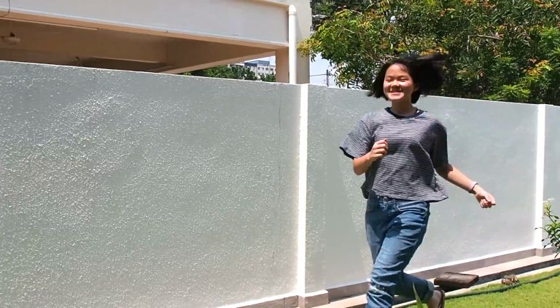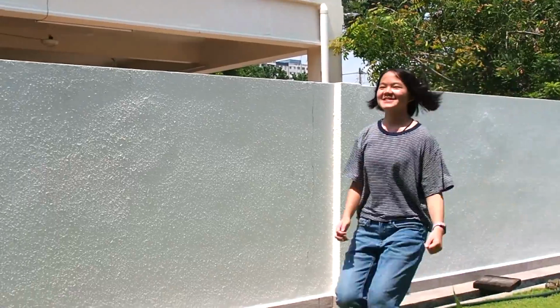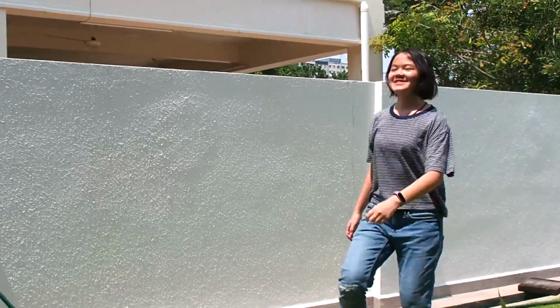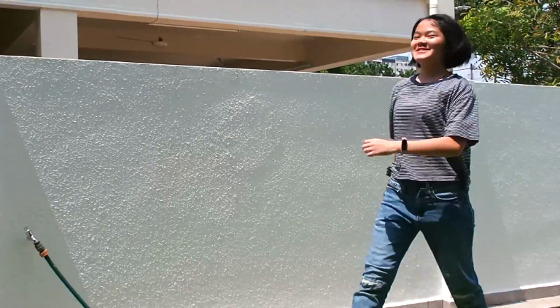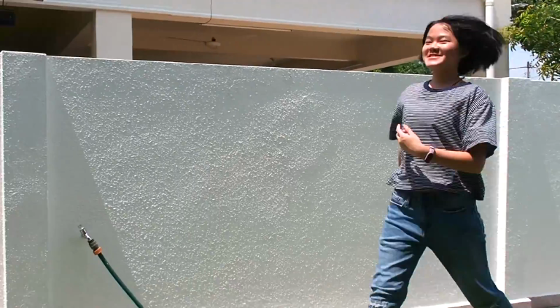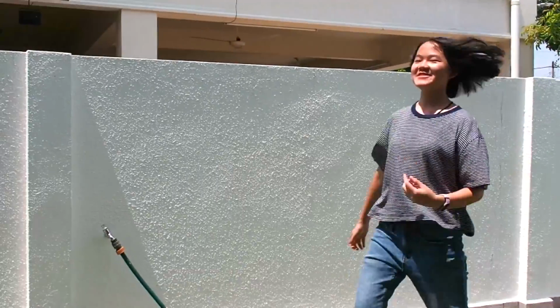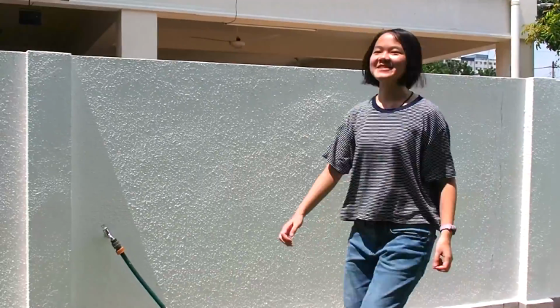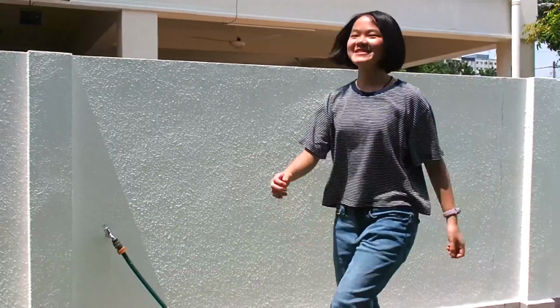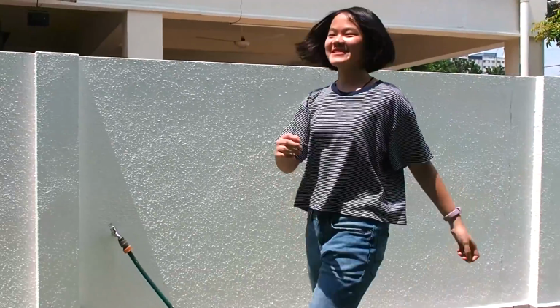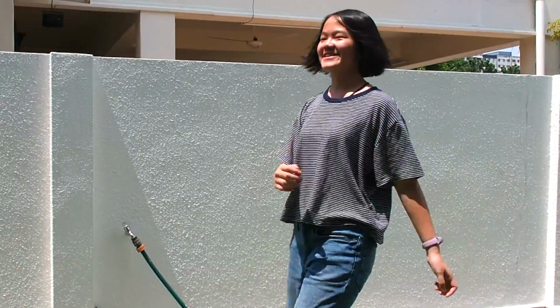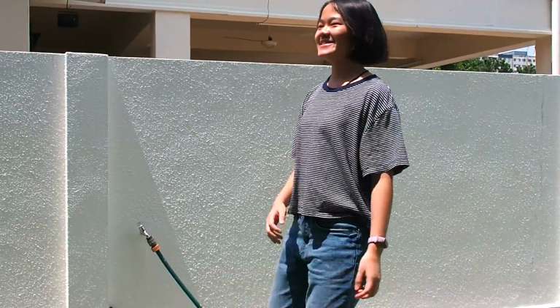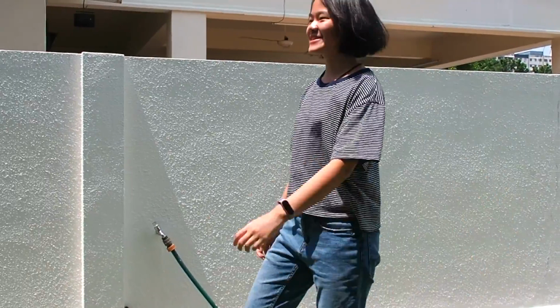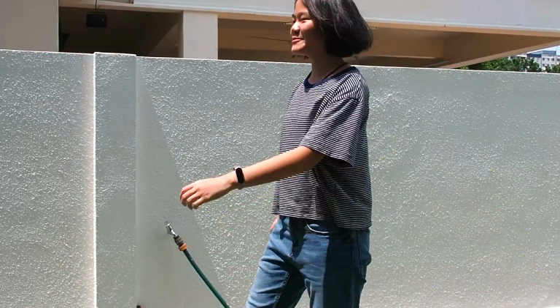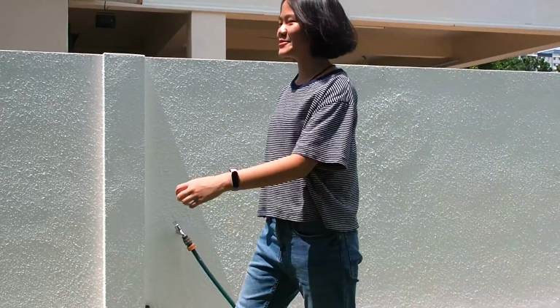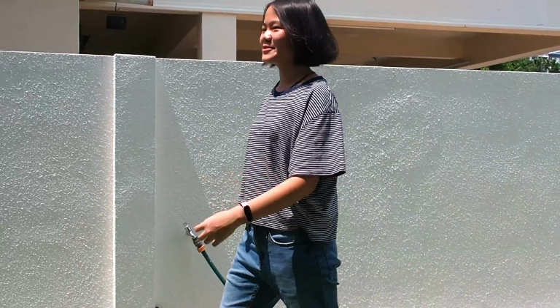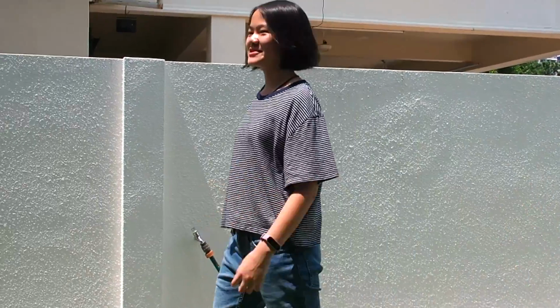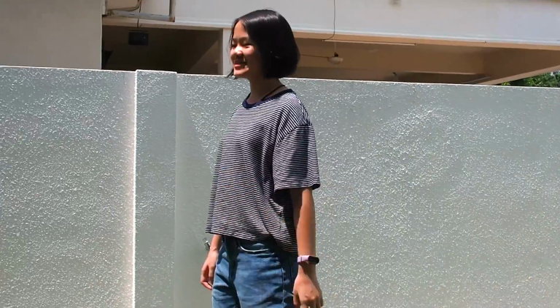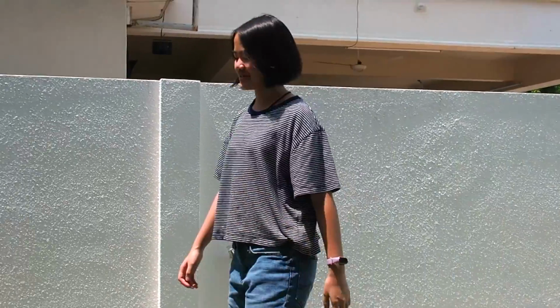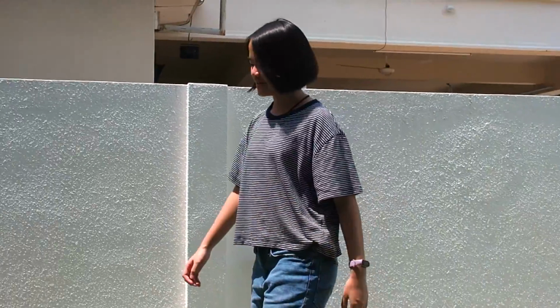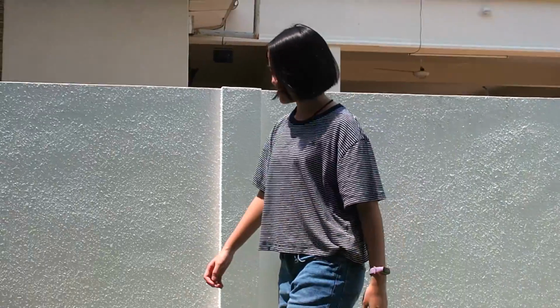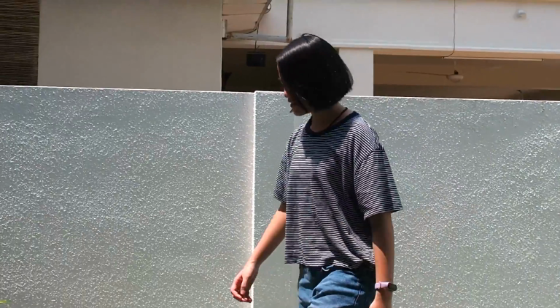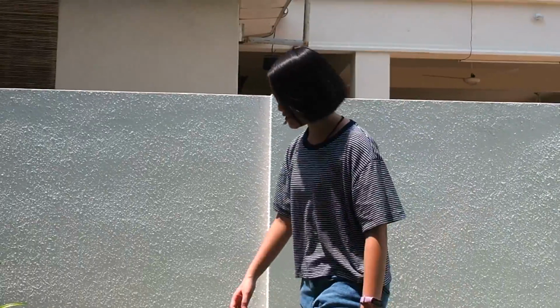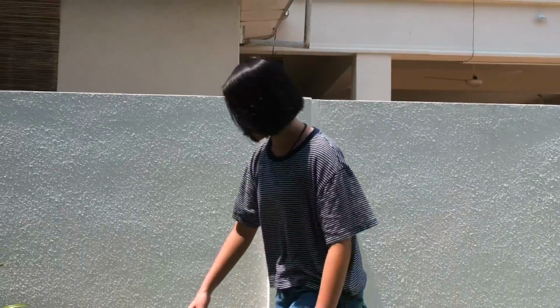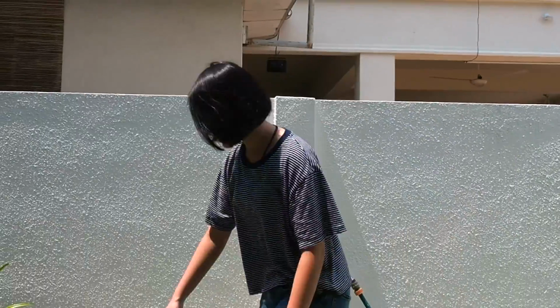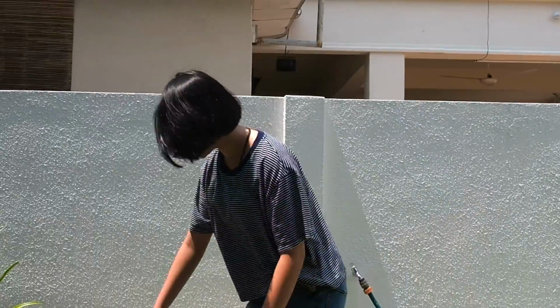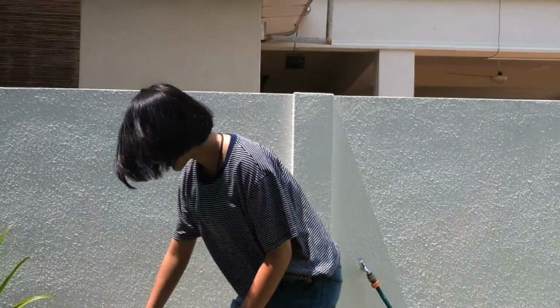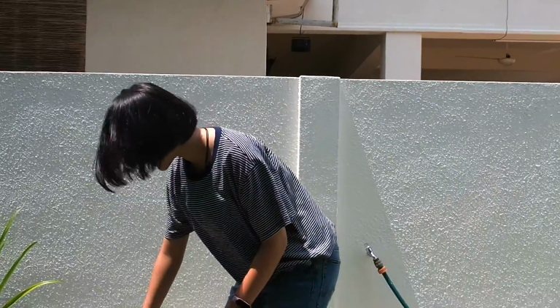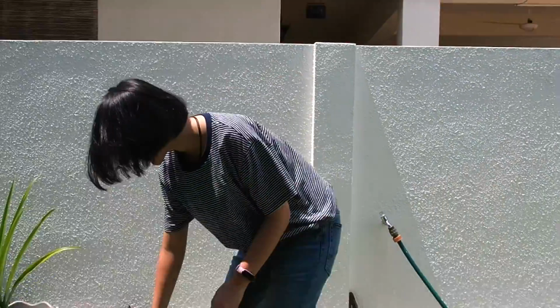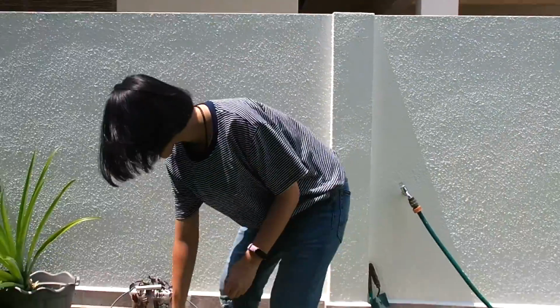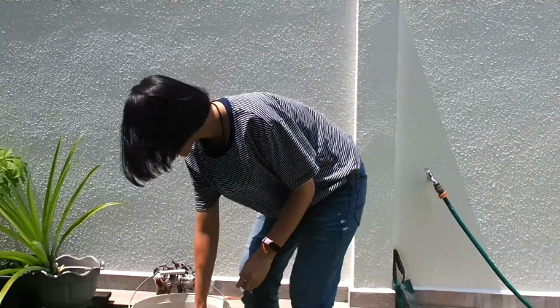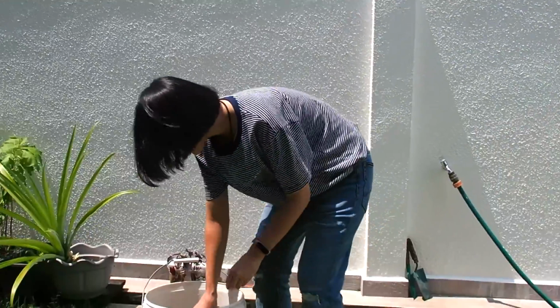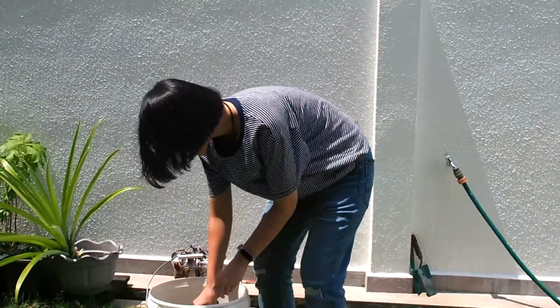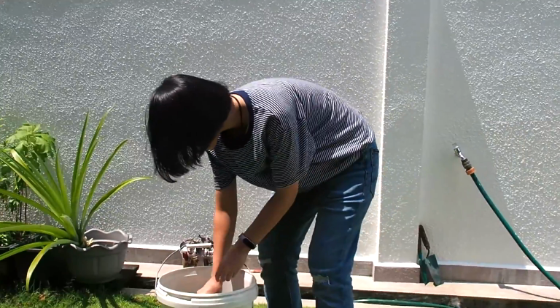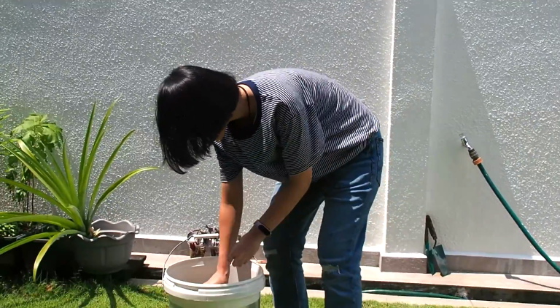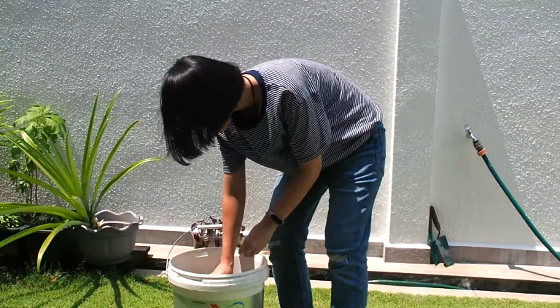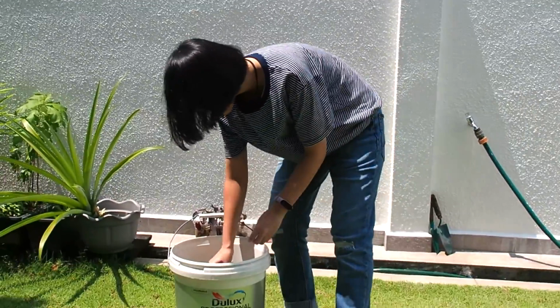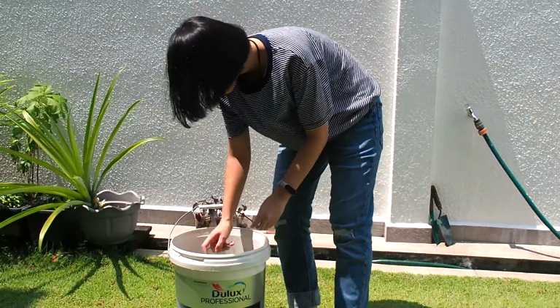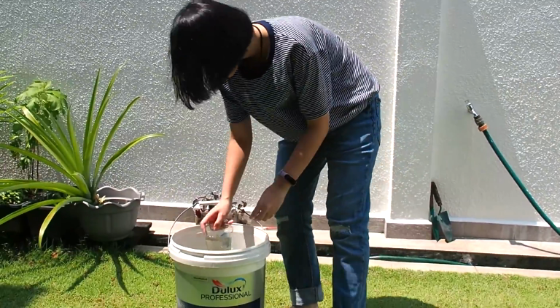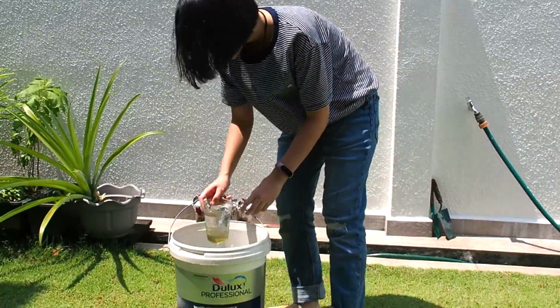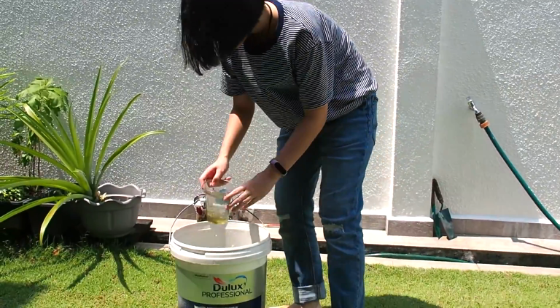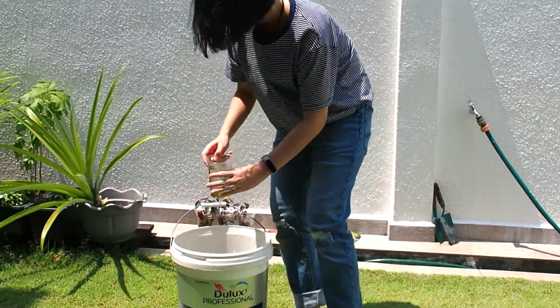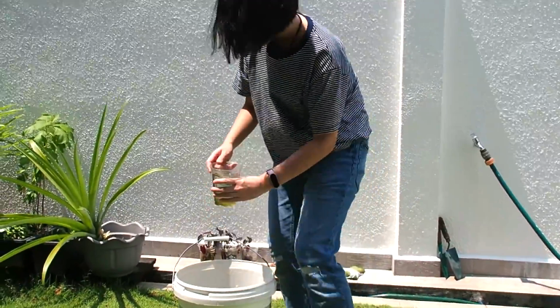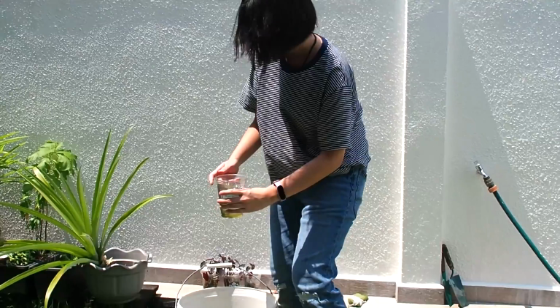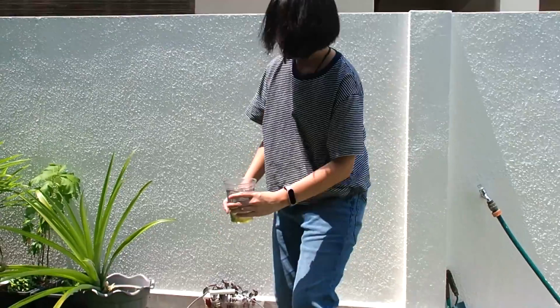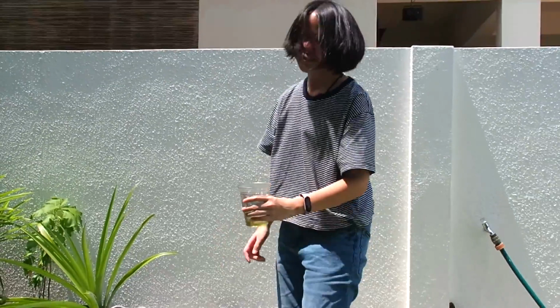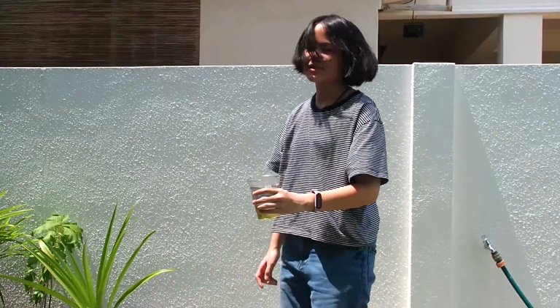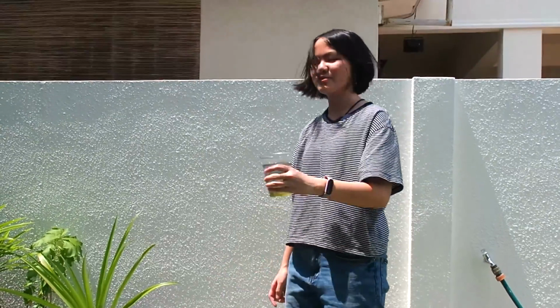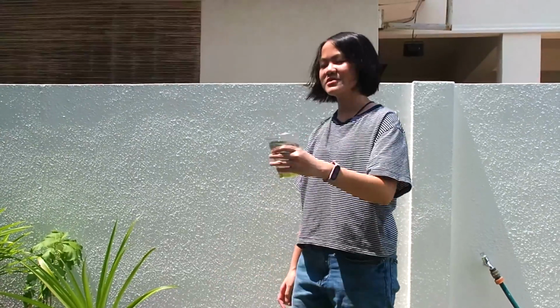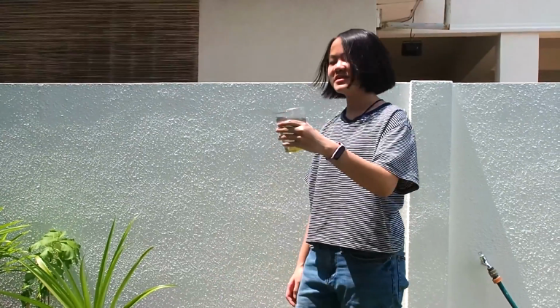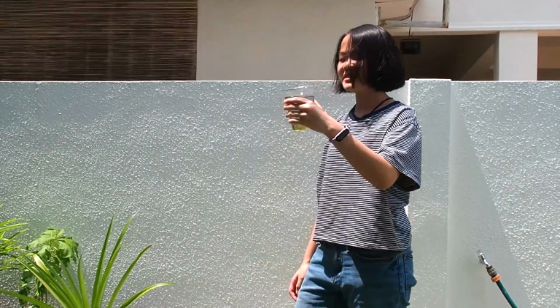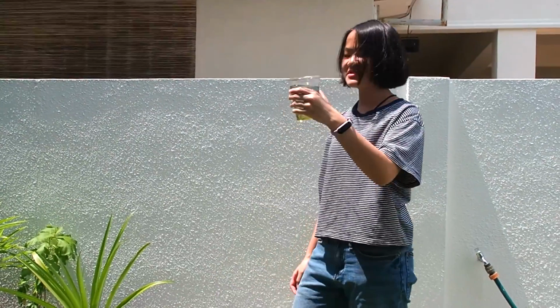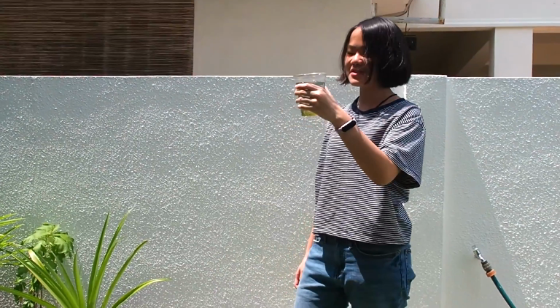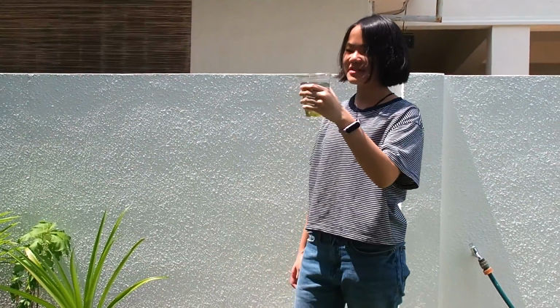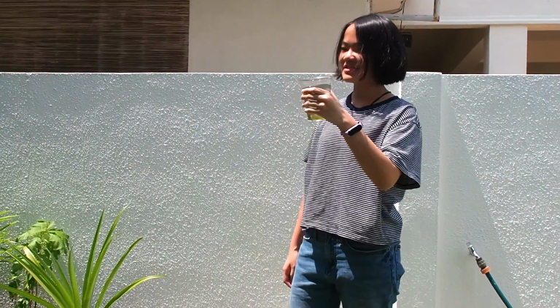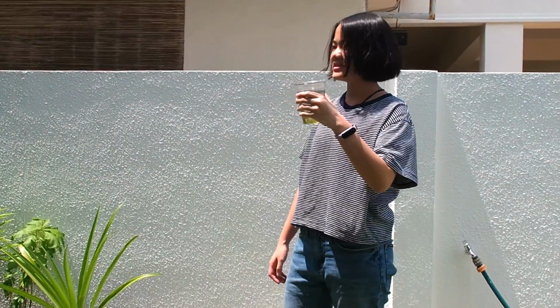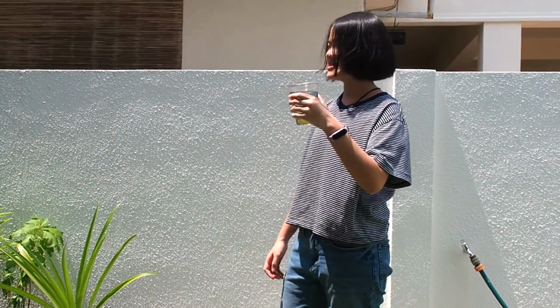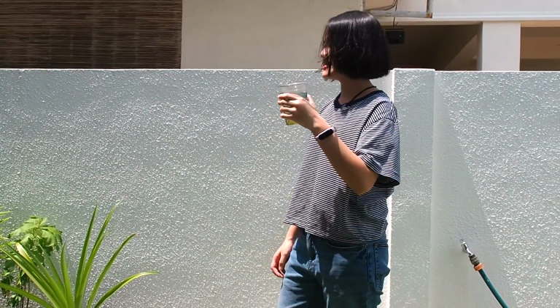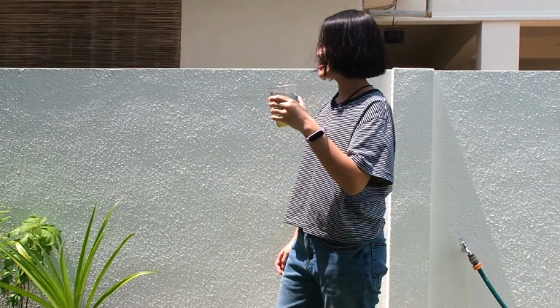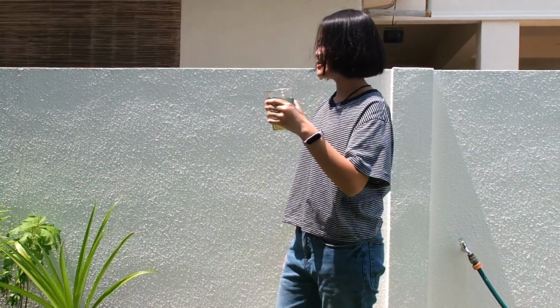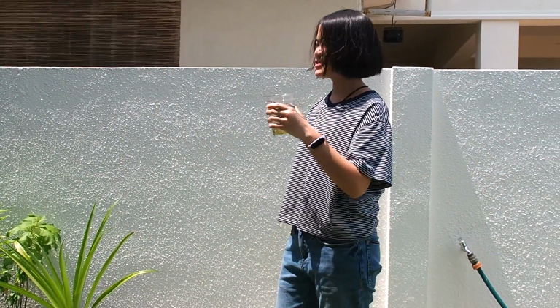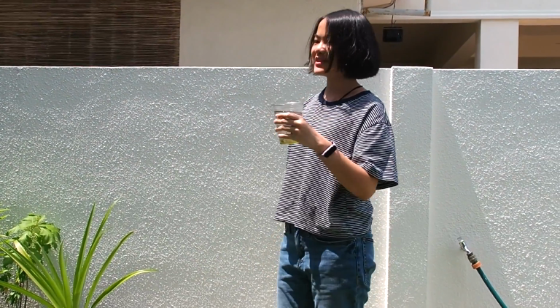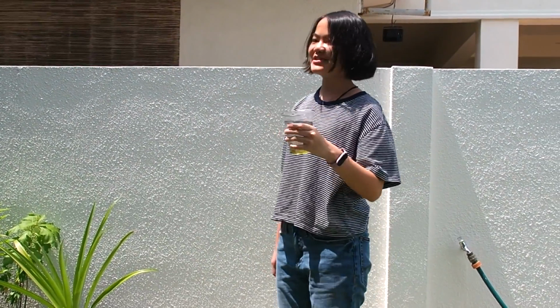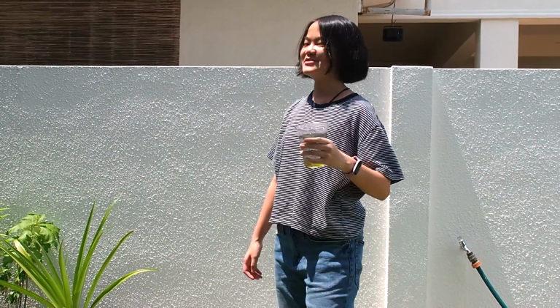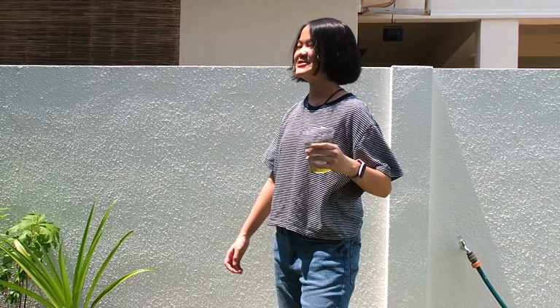It's so hot. I need a cup of water. Oh, there's a cup of water over here. But wait, the water here is all dirty. What do I do?